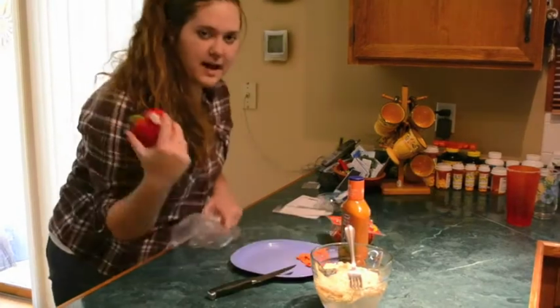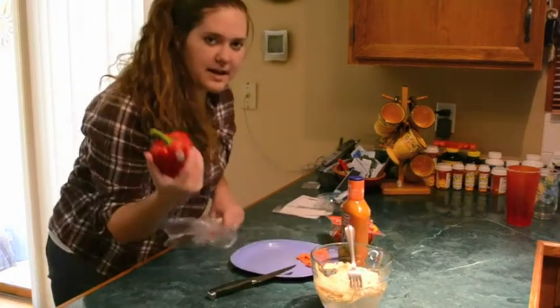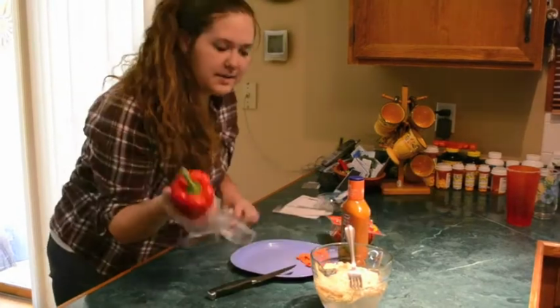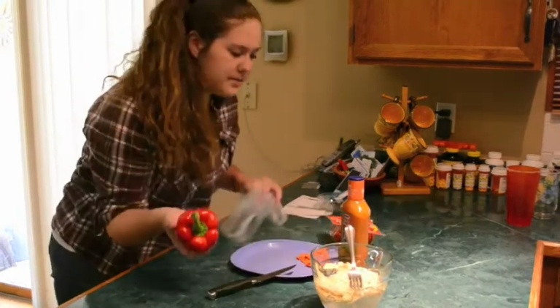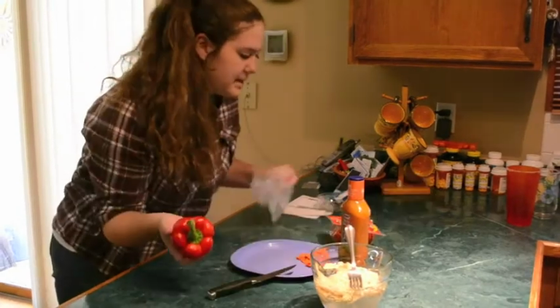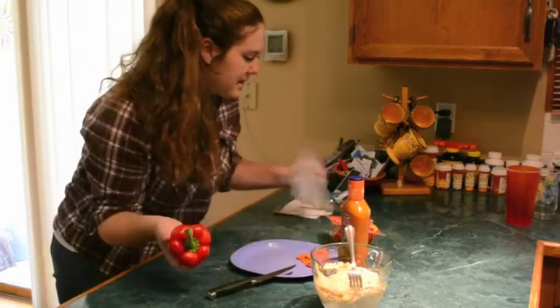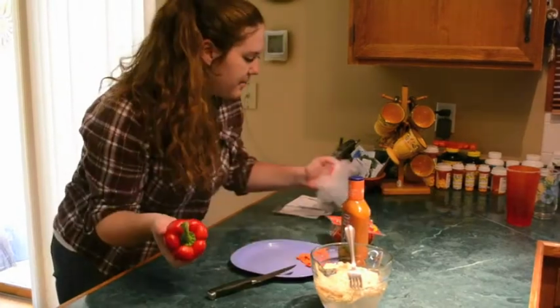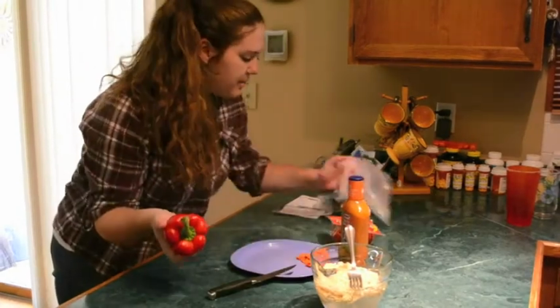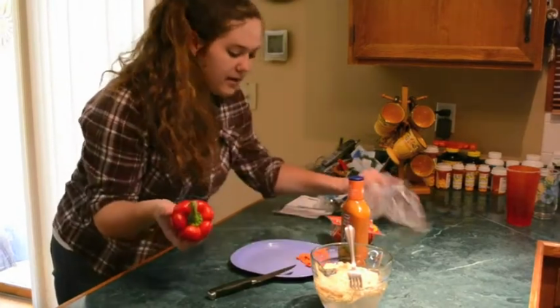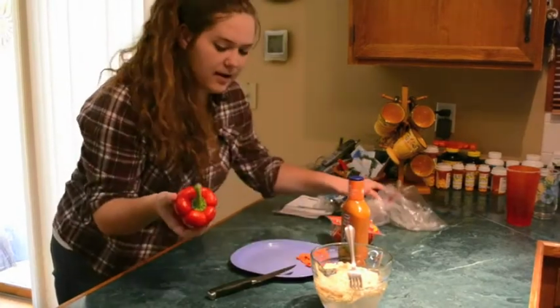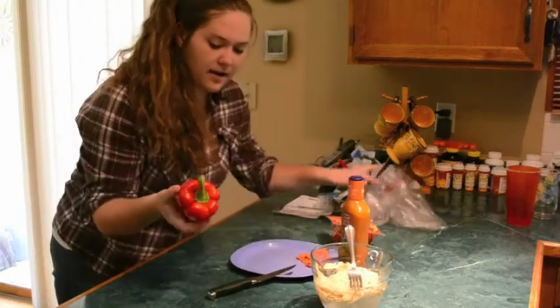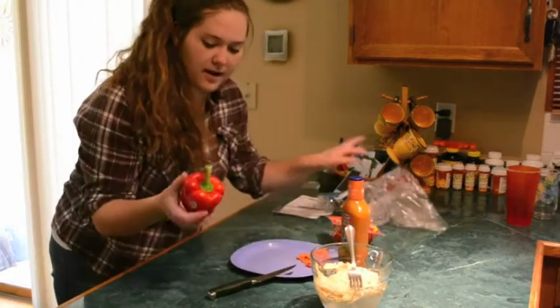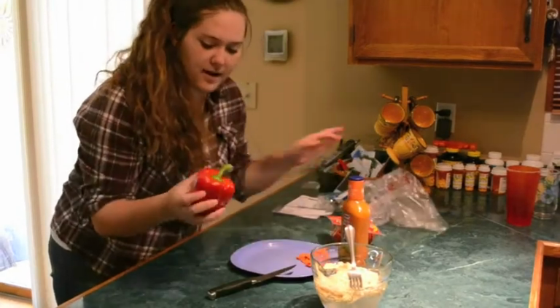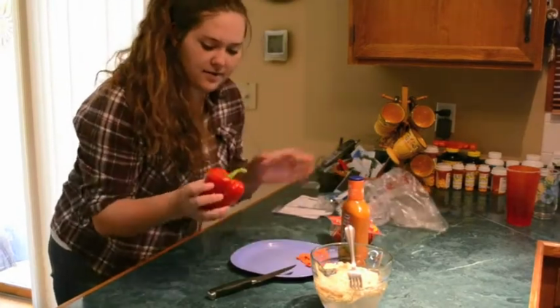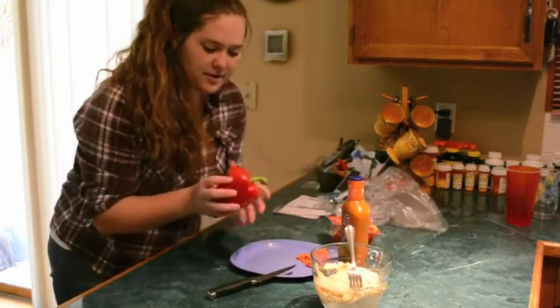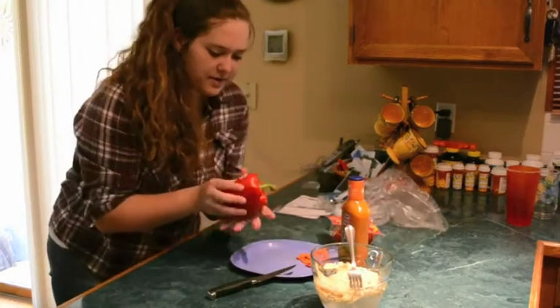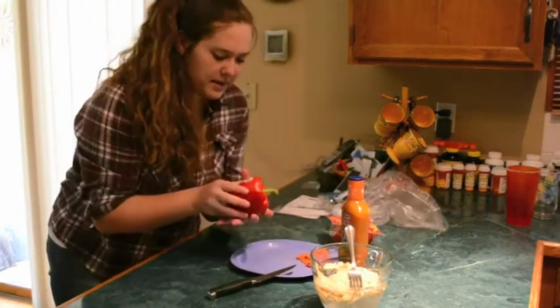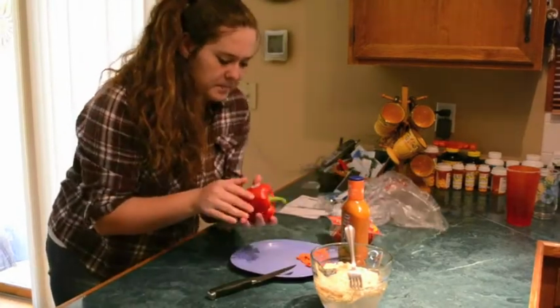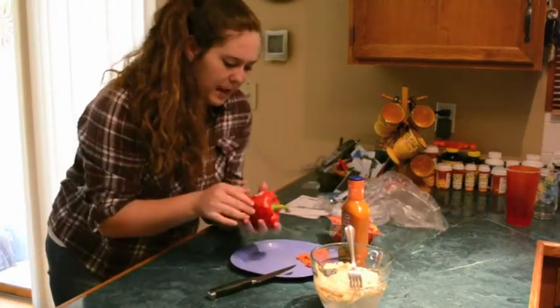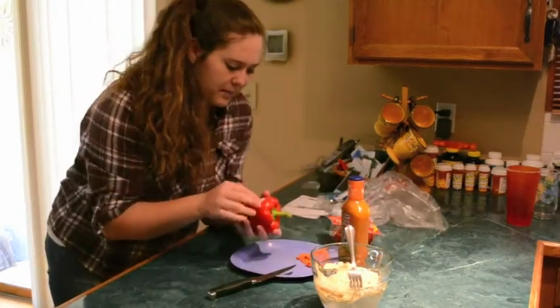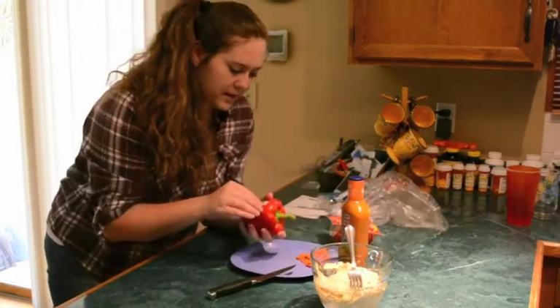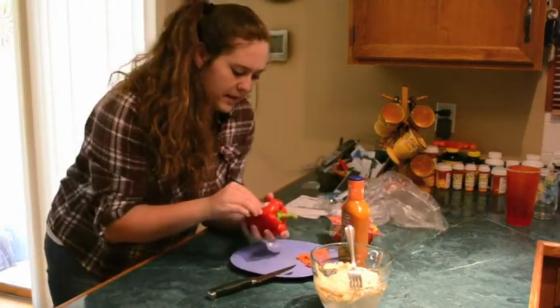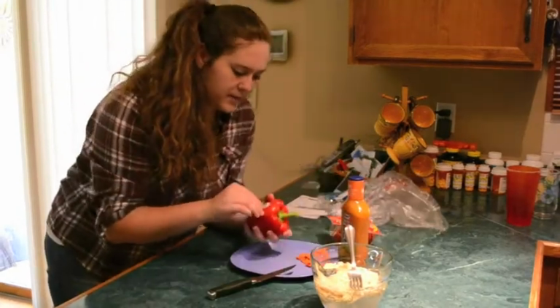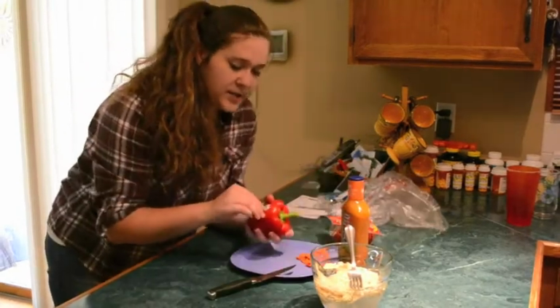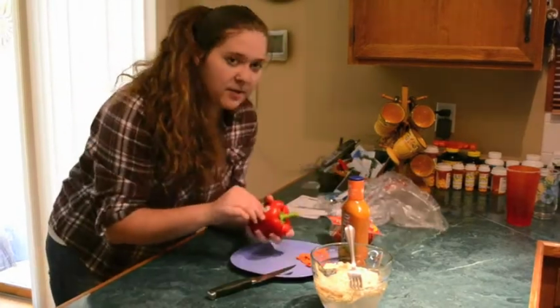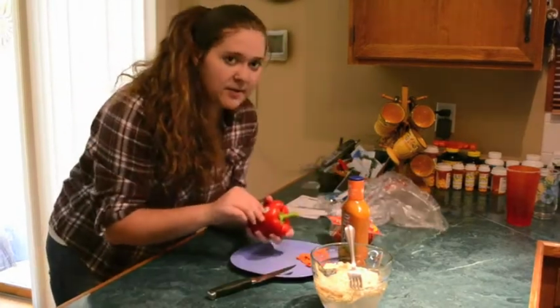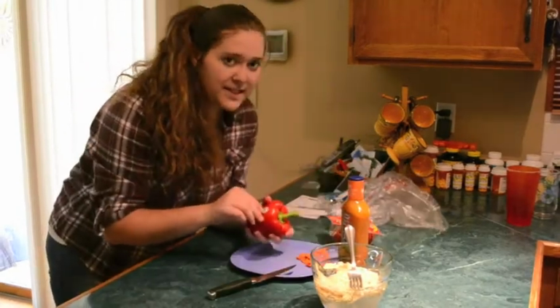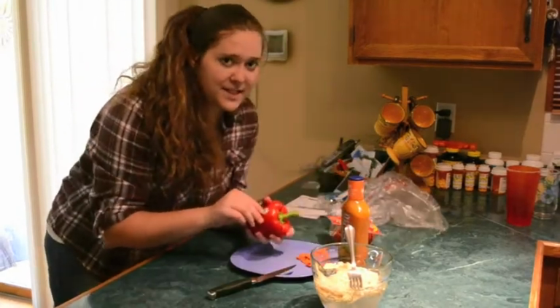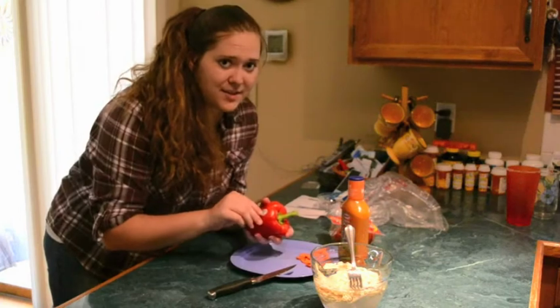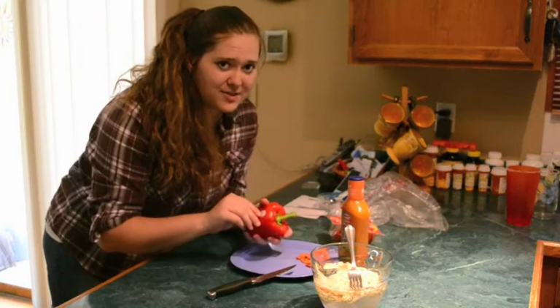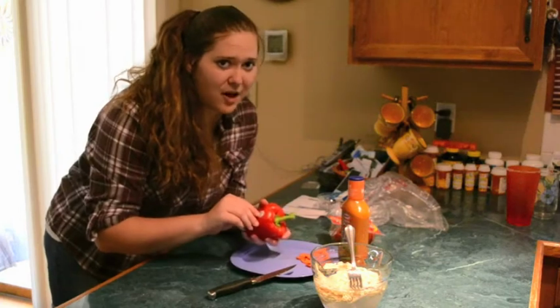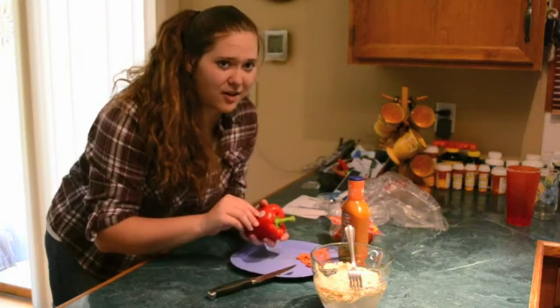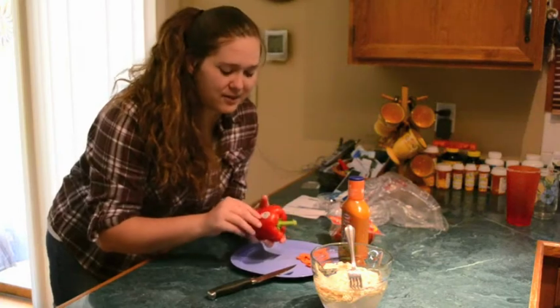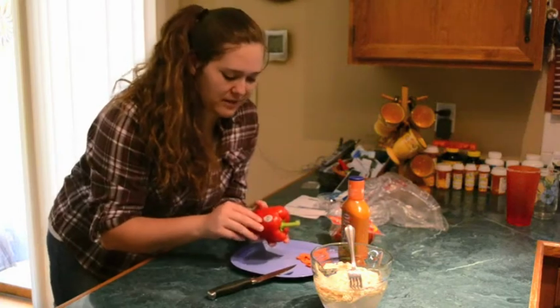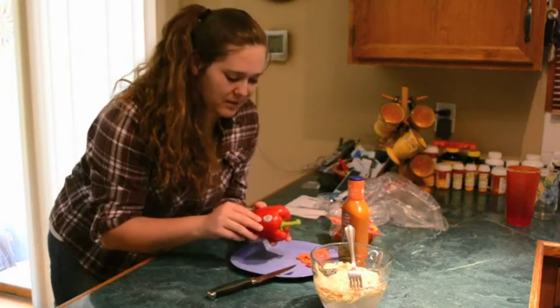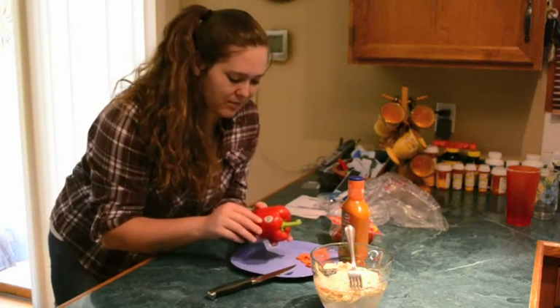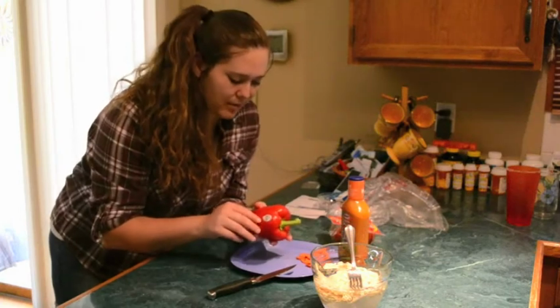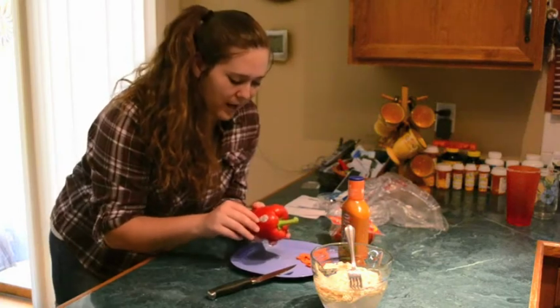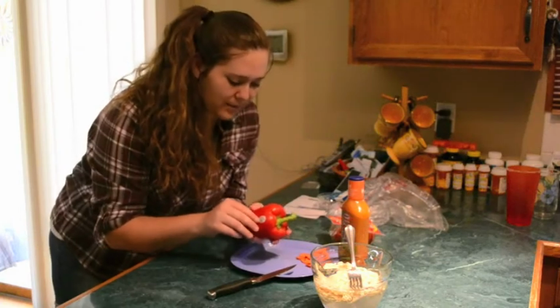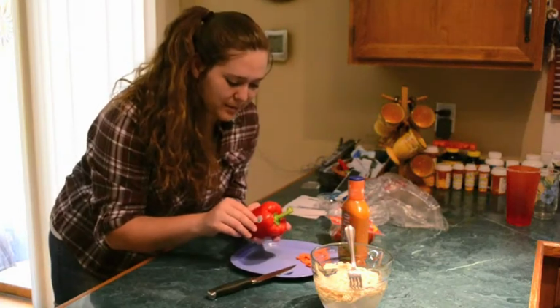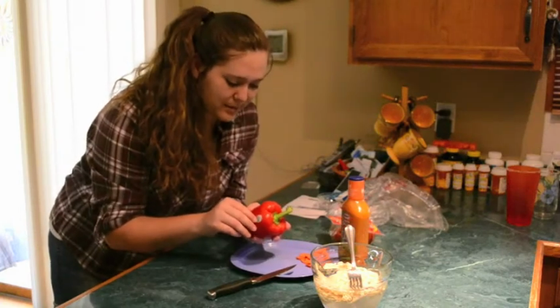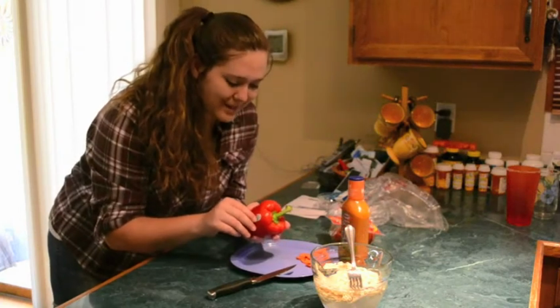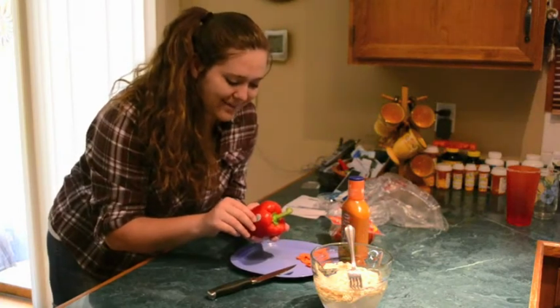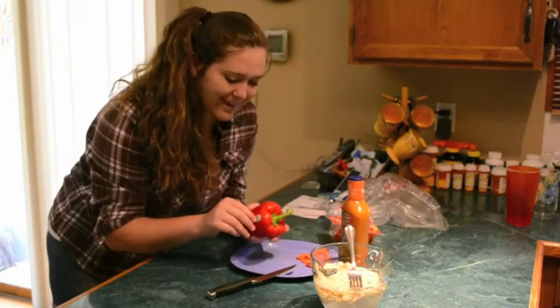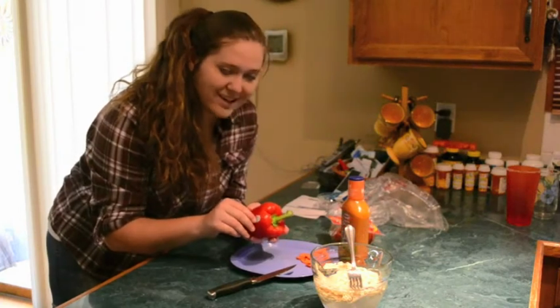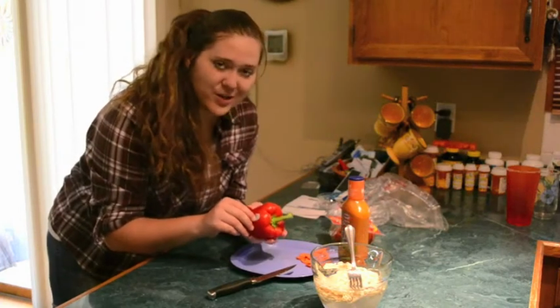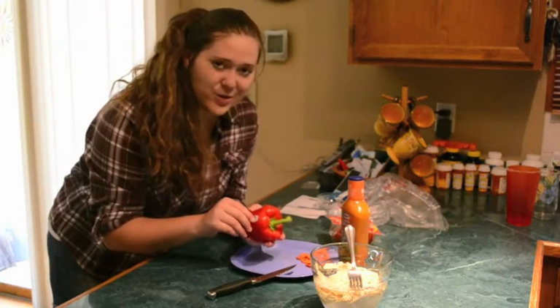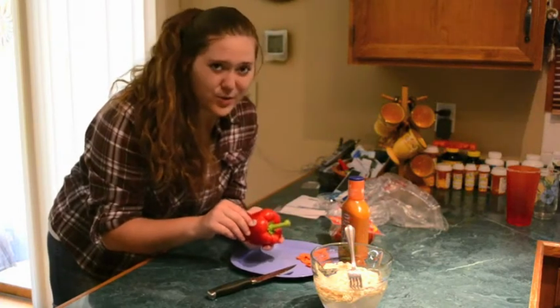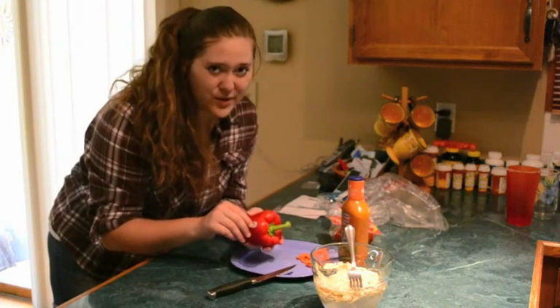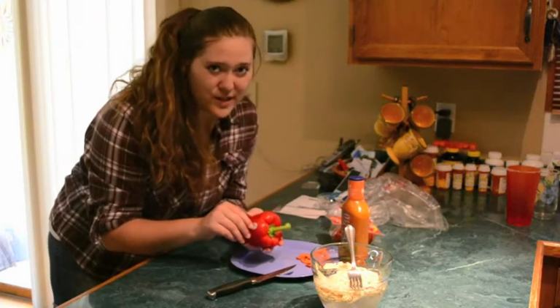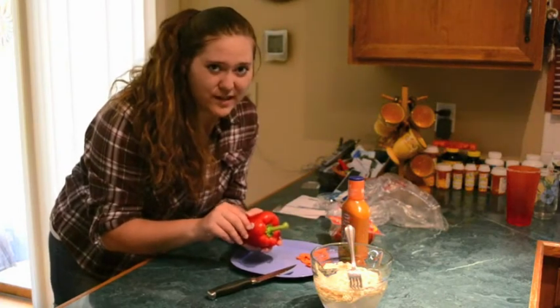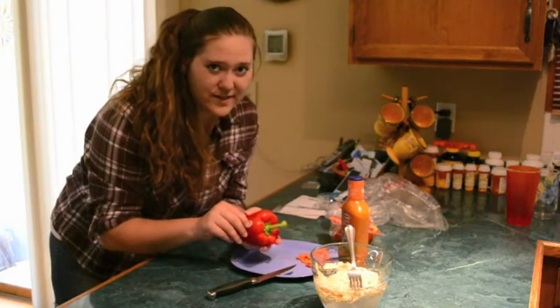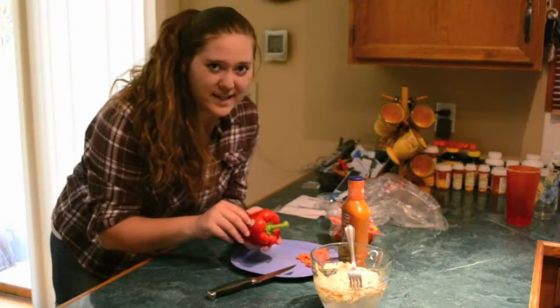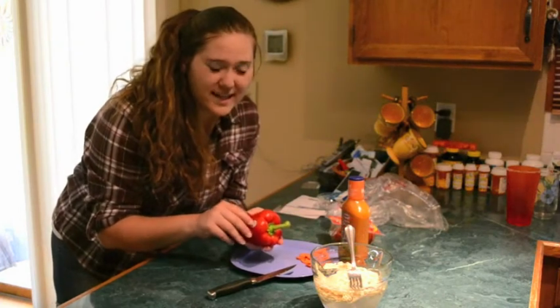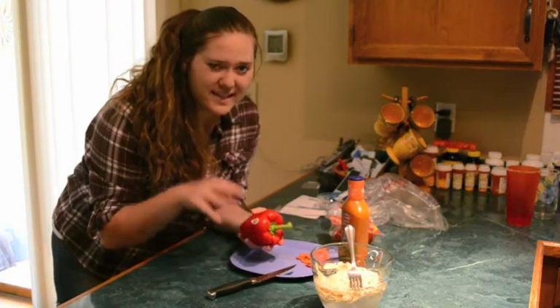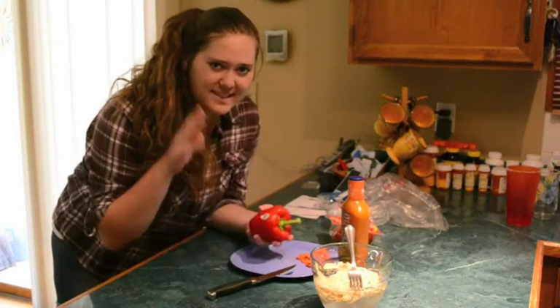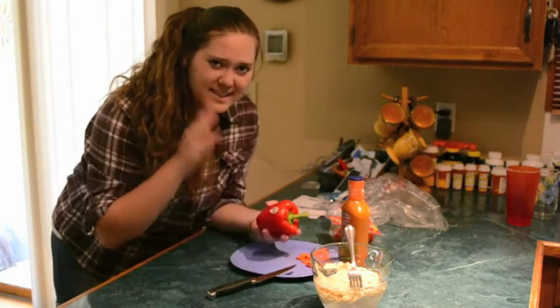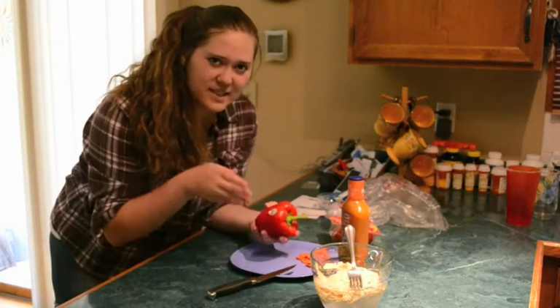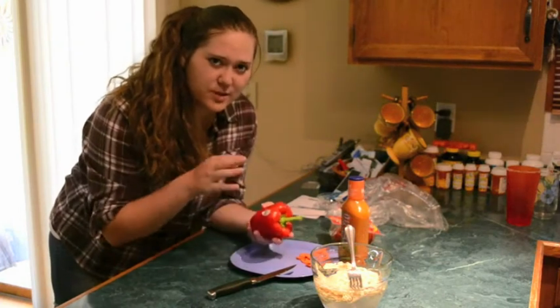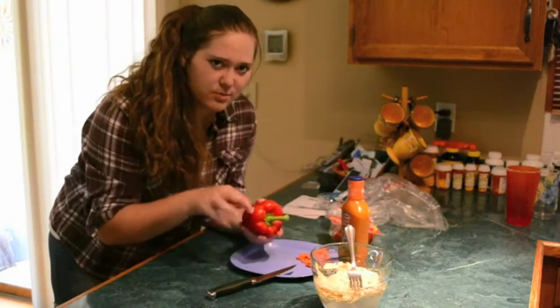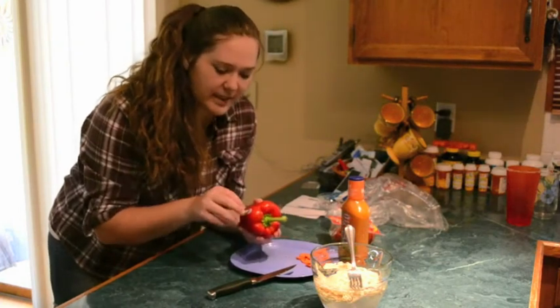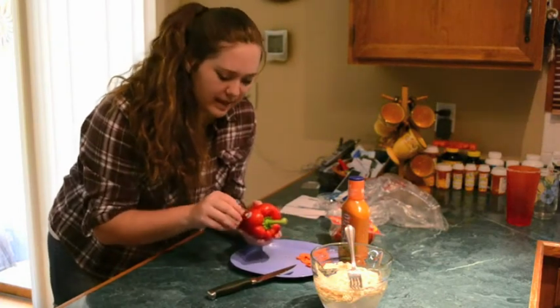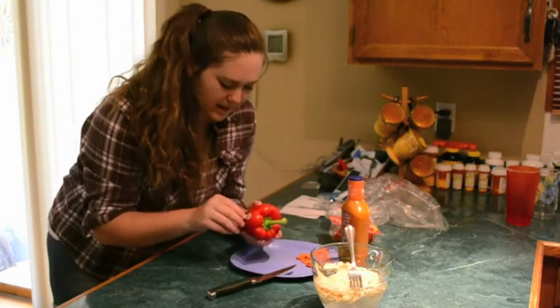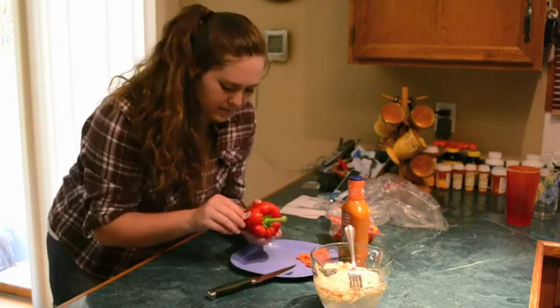Cut up some of the red pepper. You don't need to use all of it — probably like a quarter of it — and cube it up.